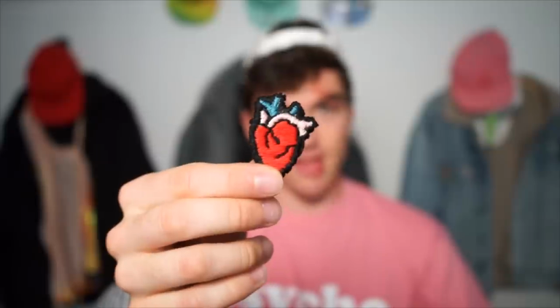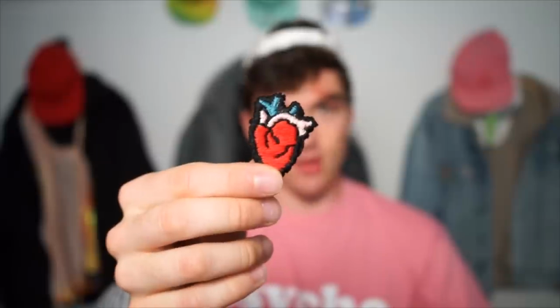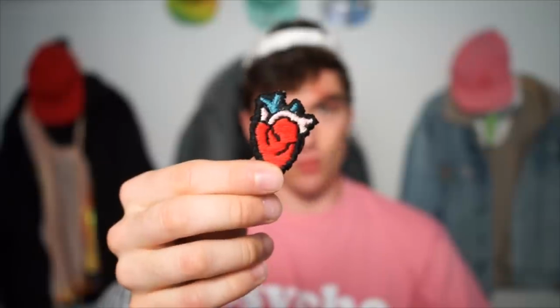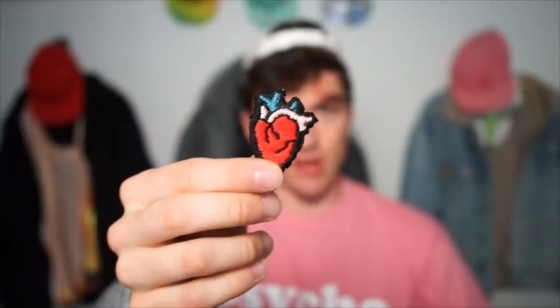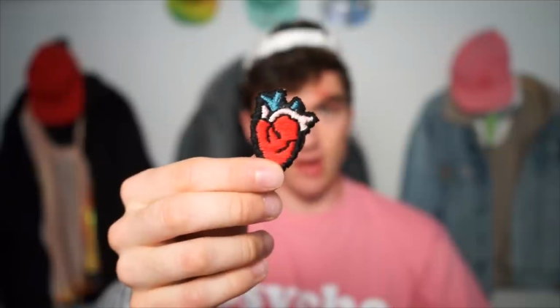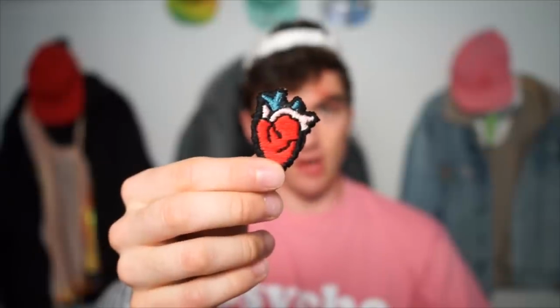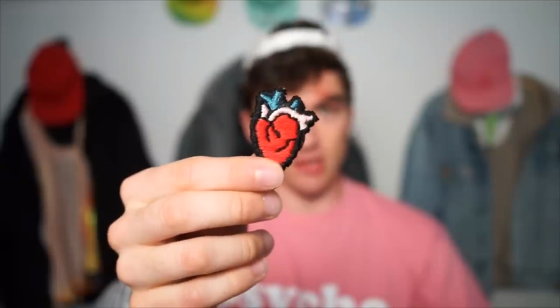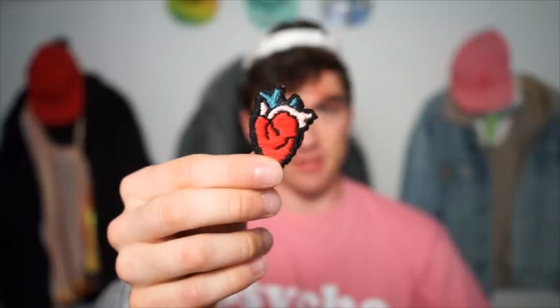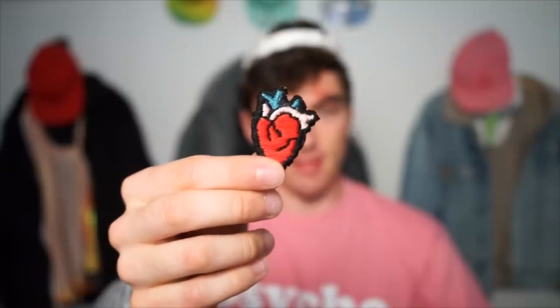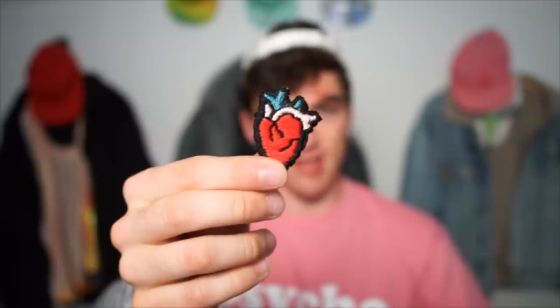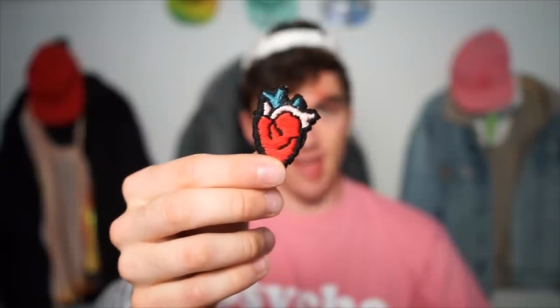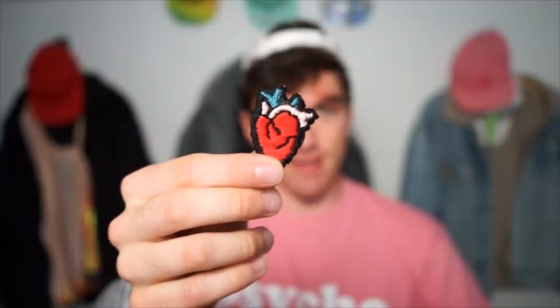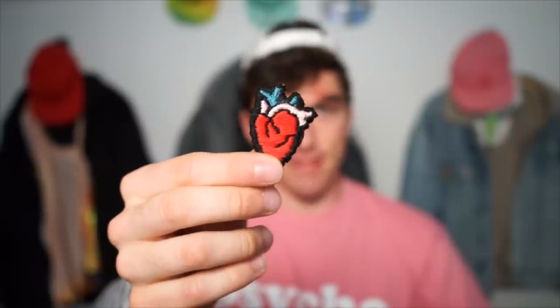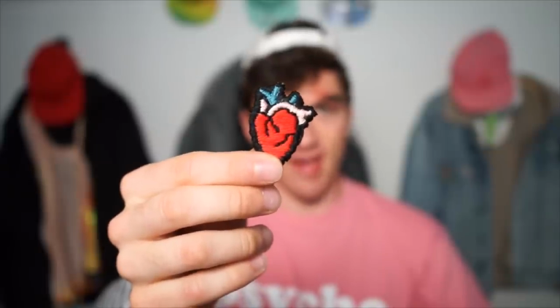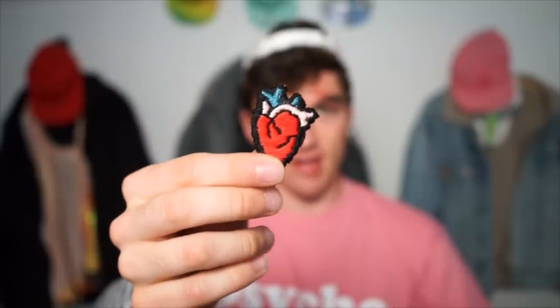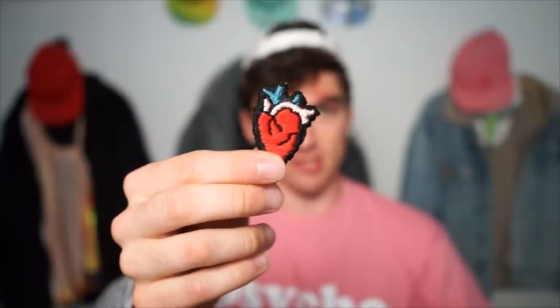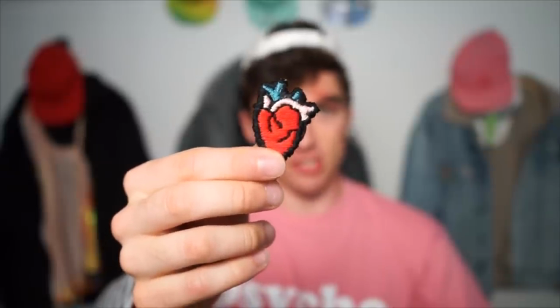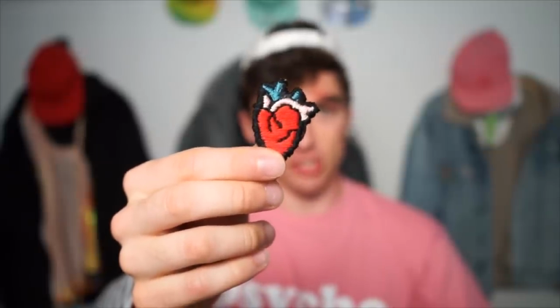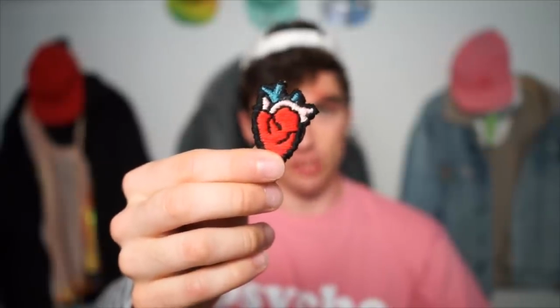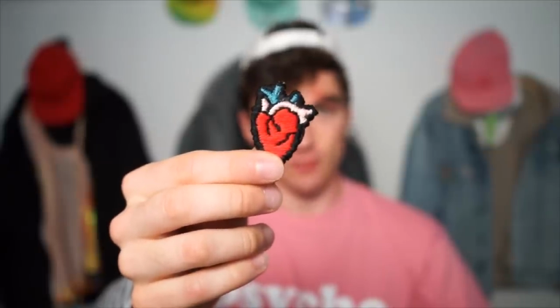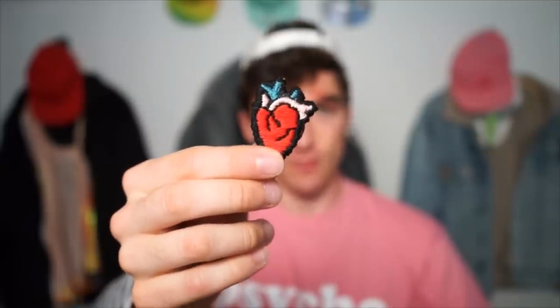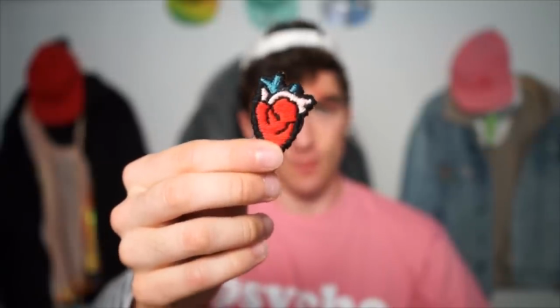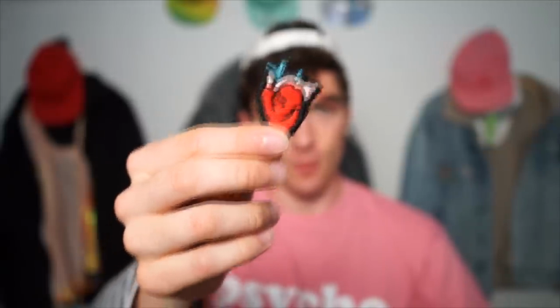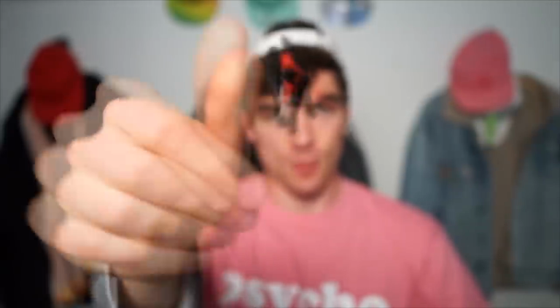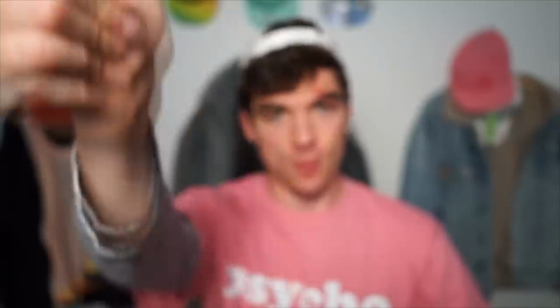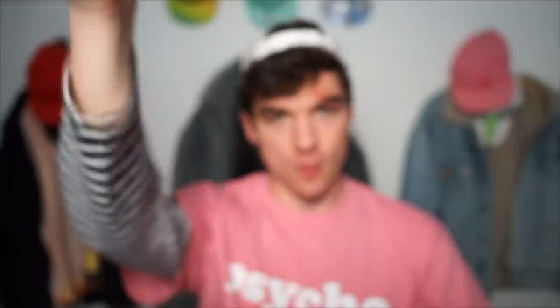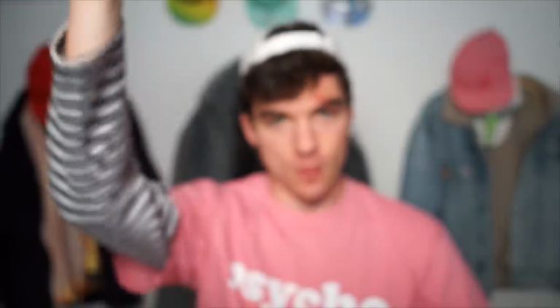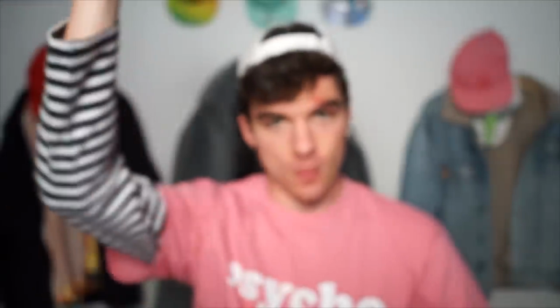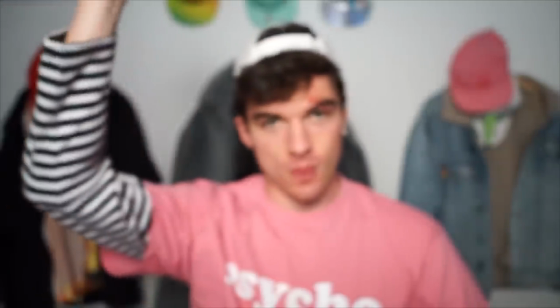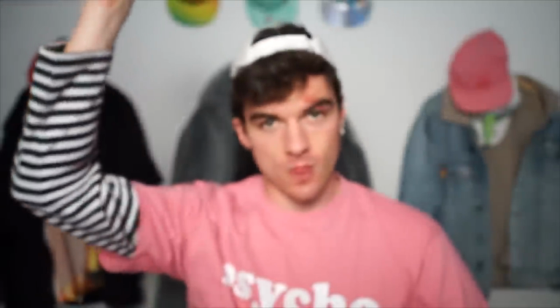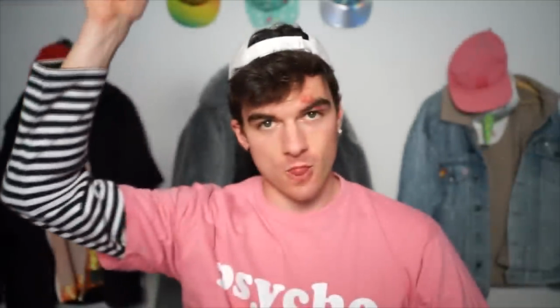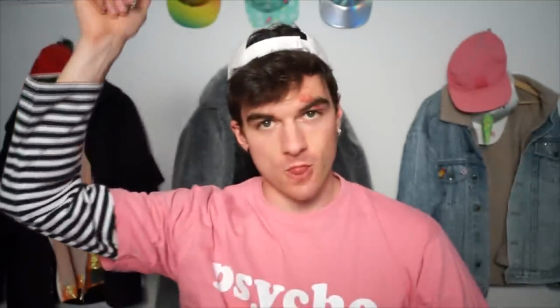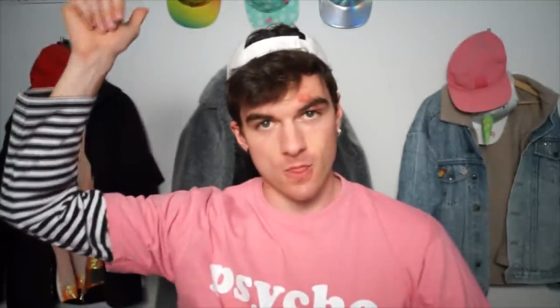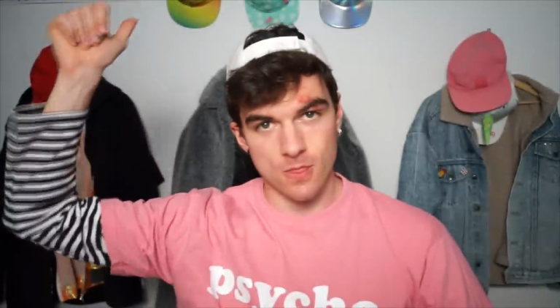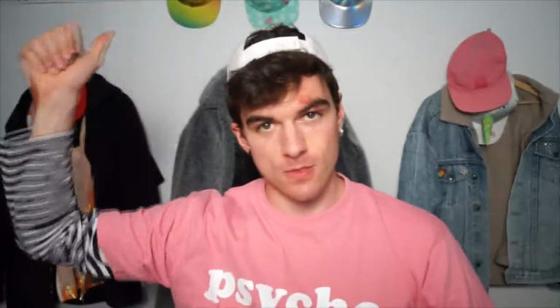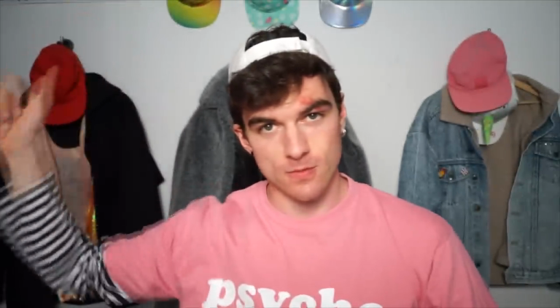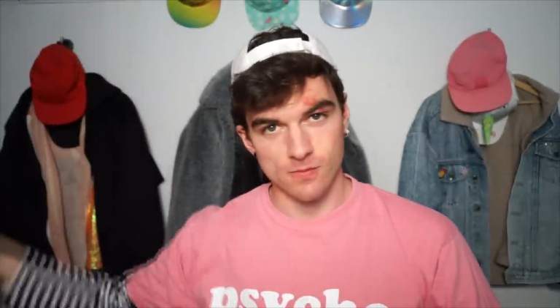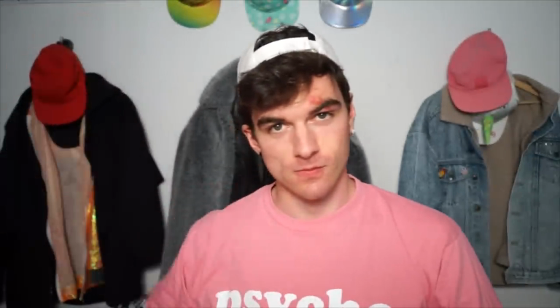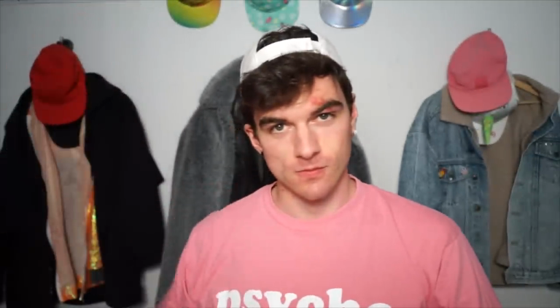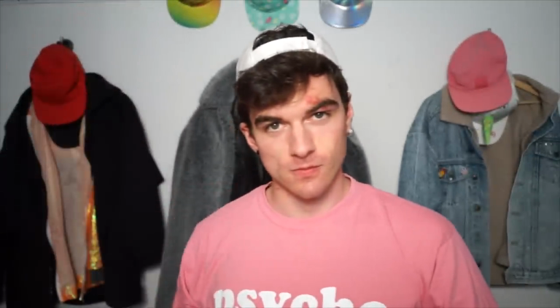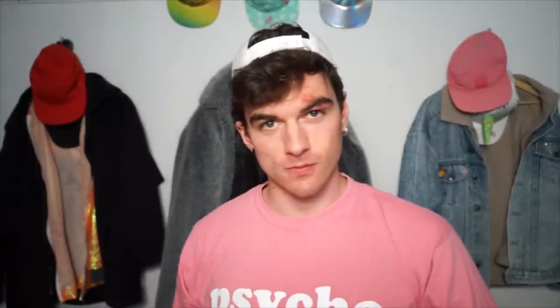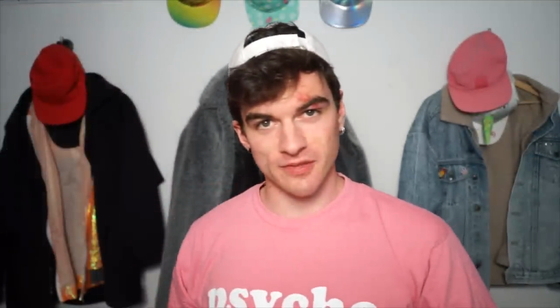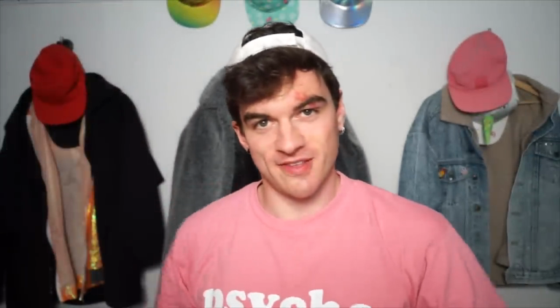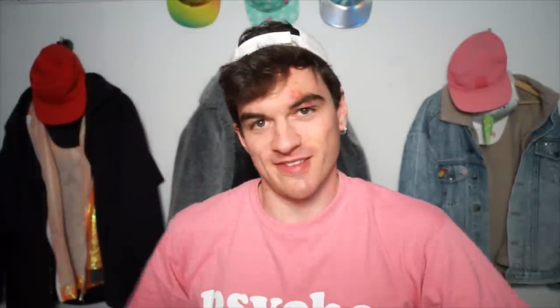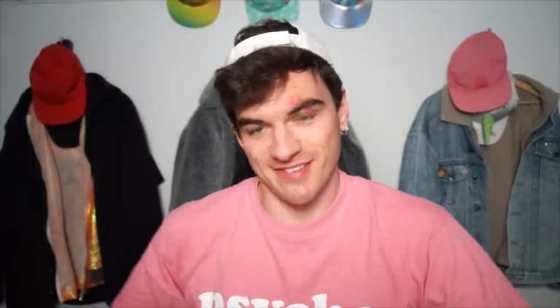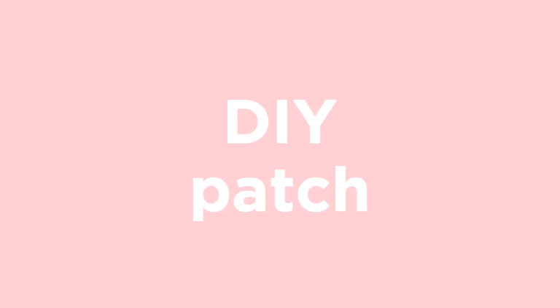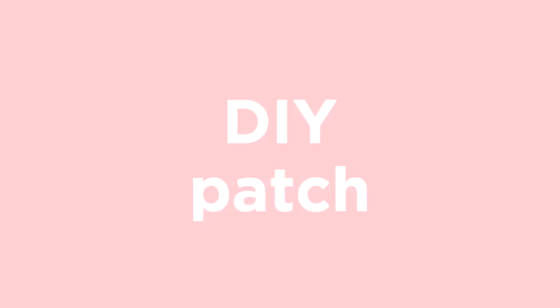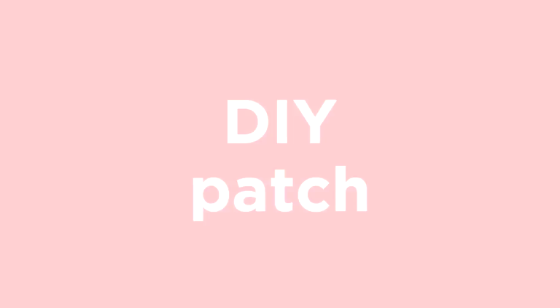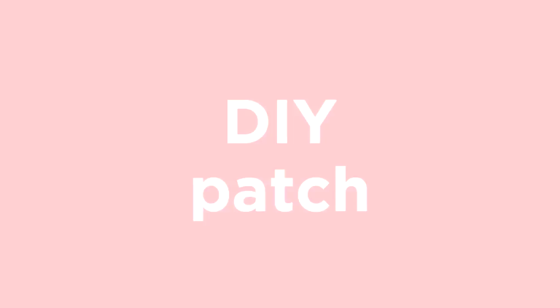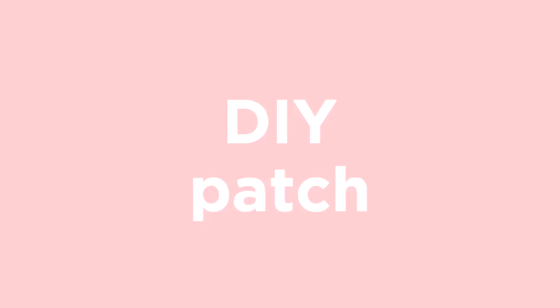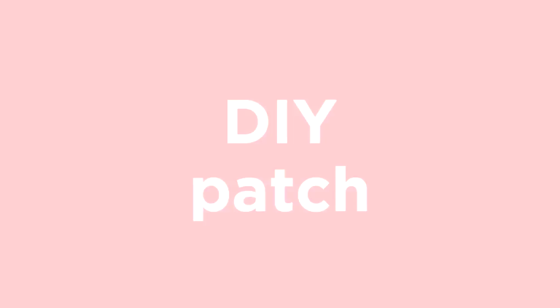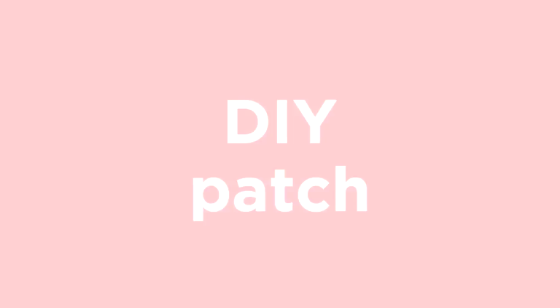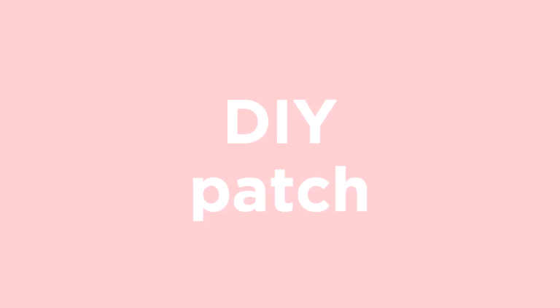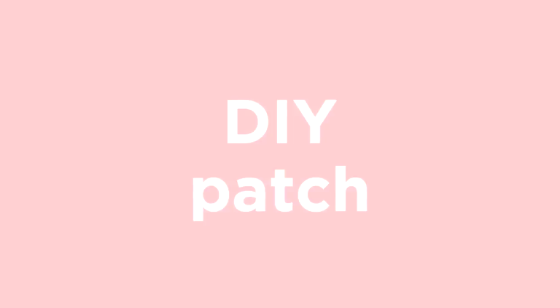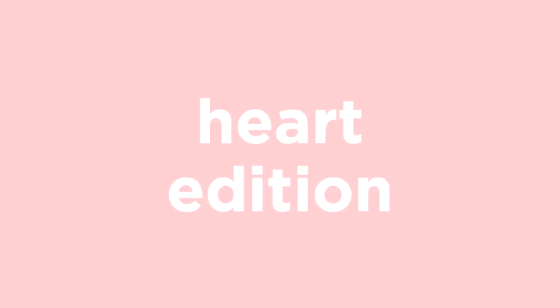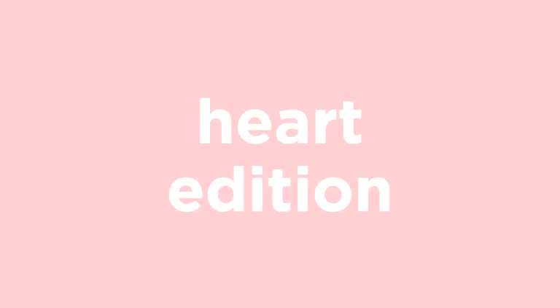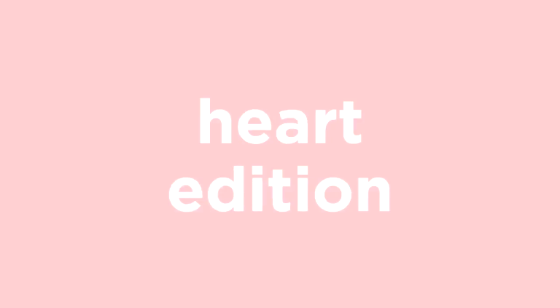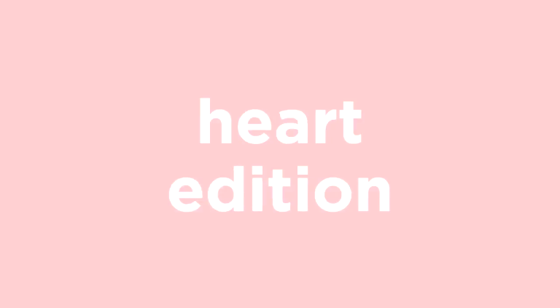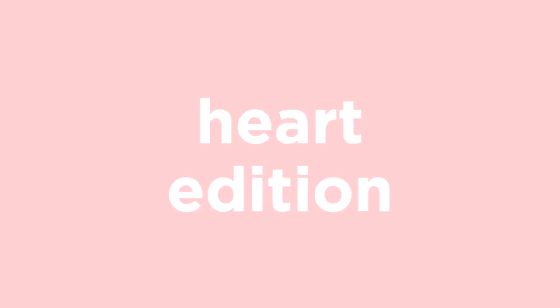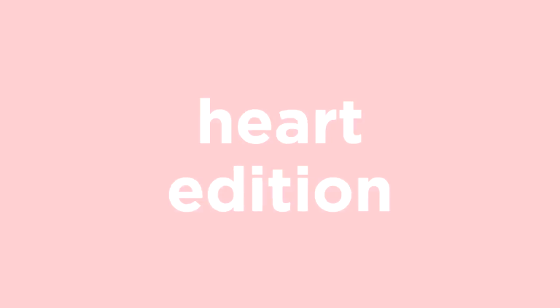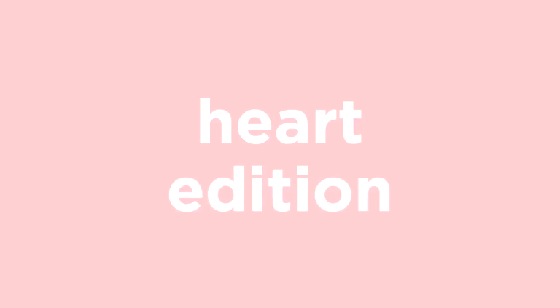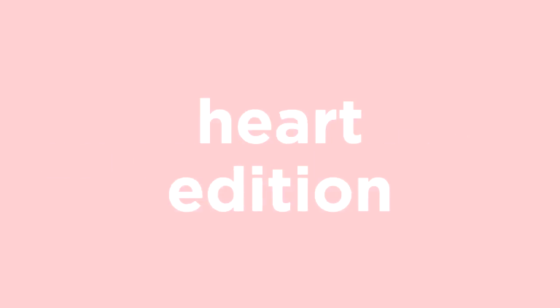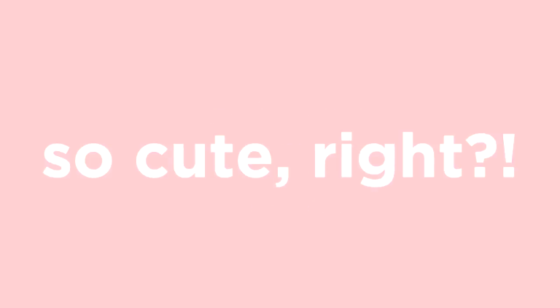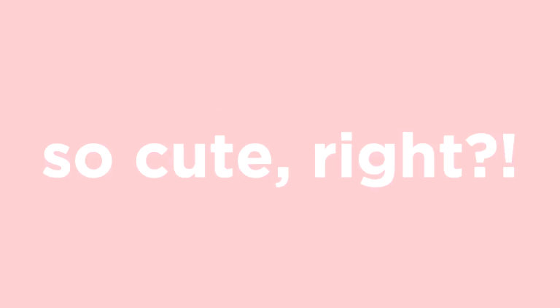We are going to make a patch. Today we are going to make a patch — I'm gonna make a heart shape one because hearts are cute, right?